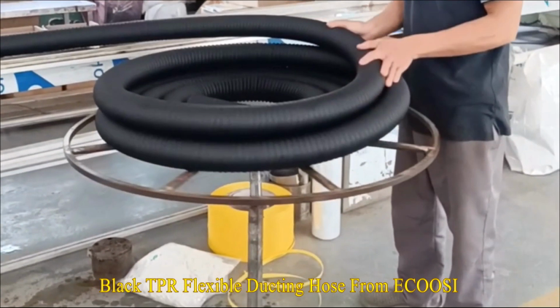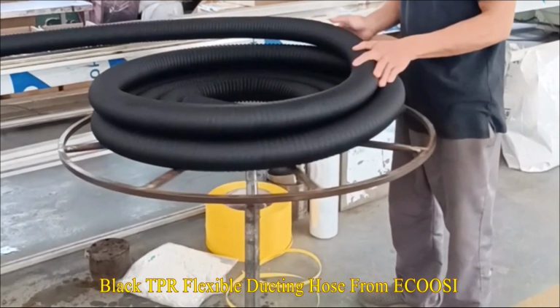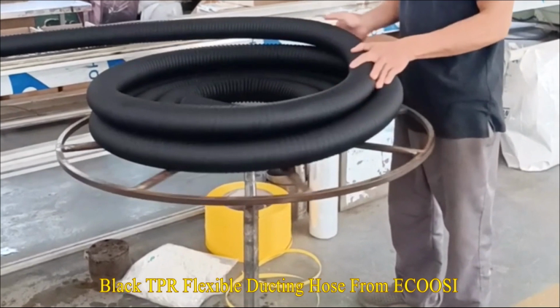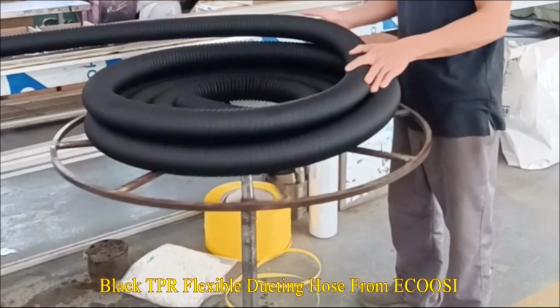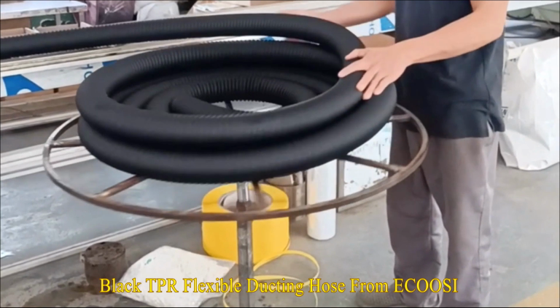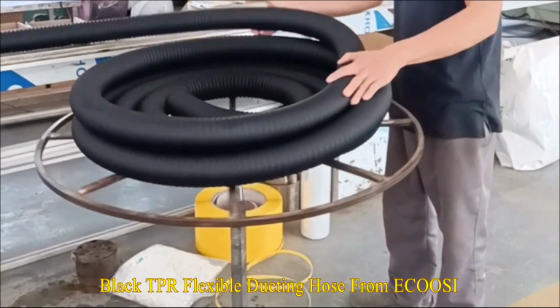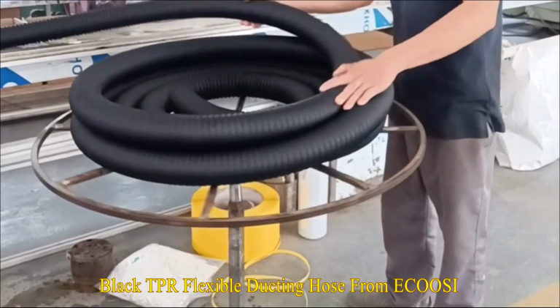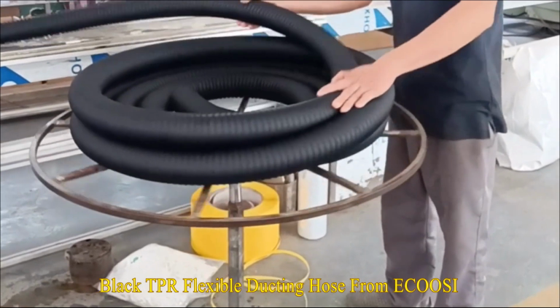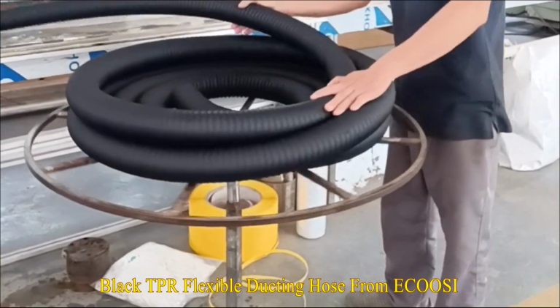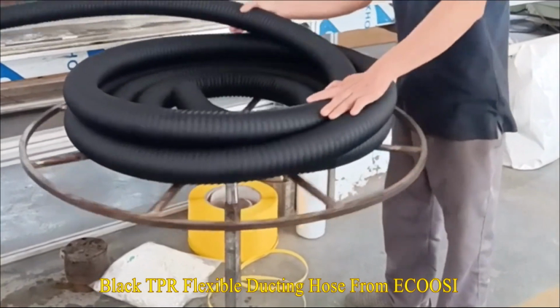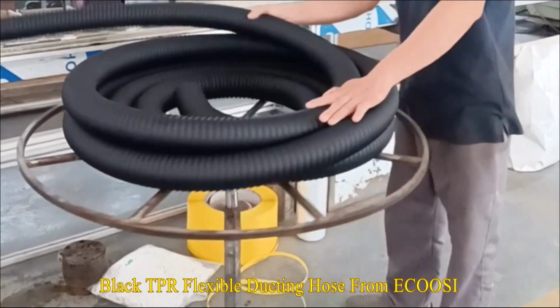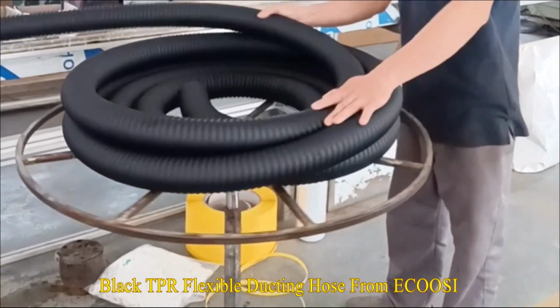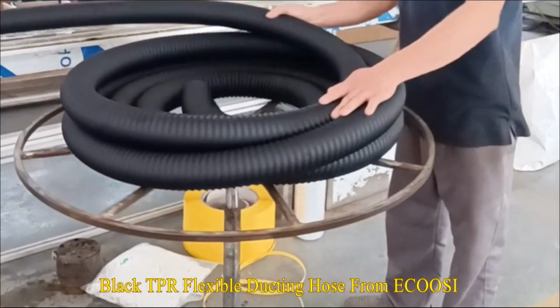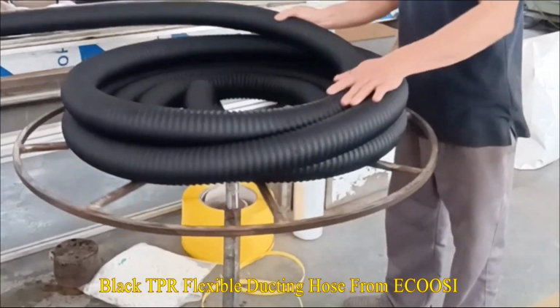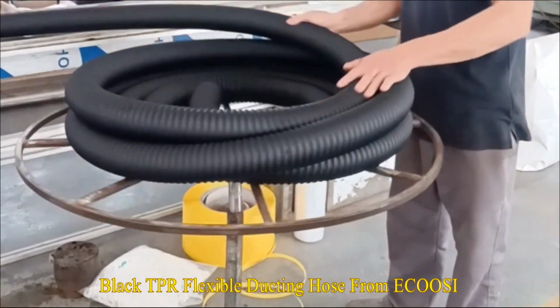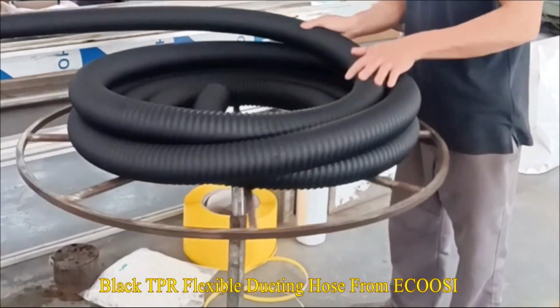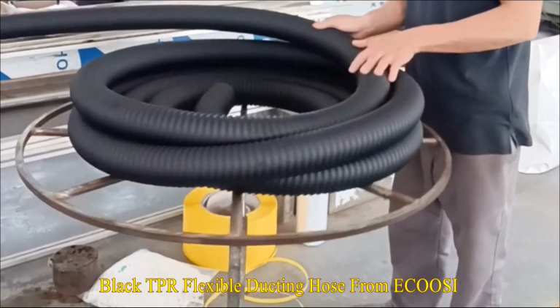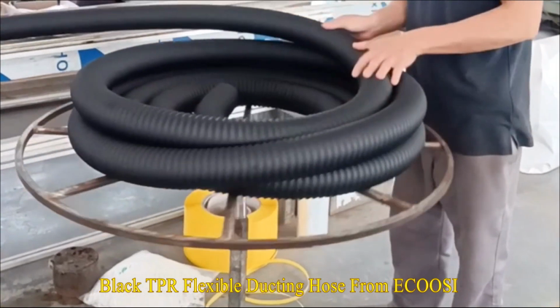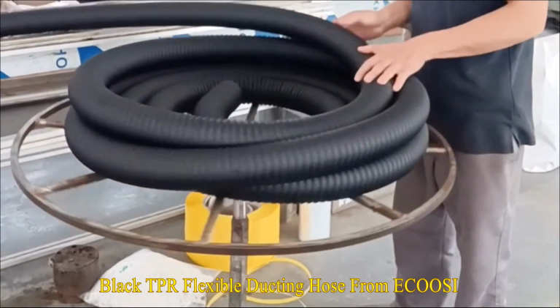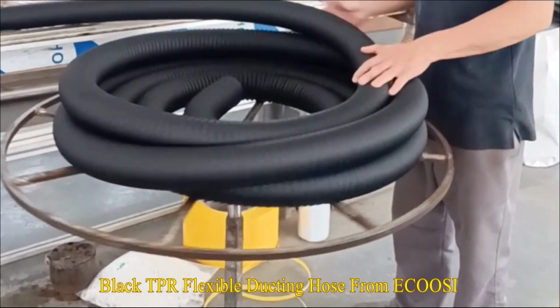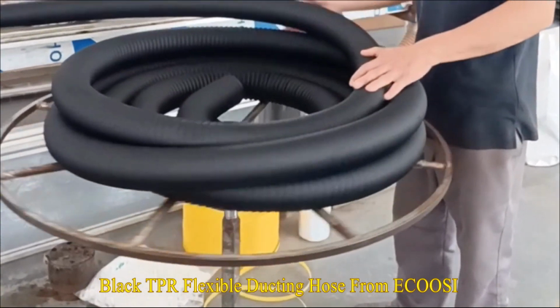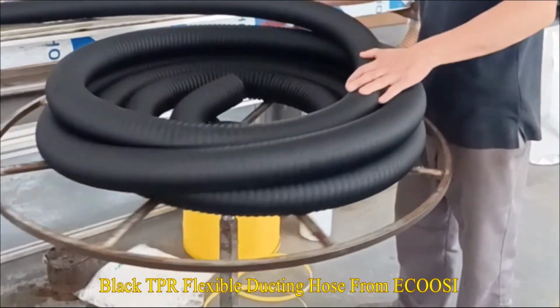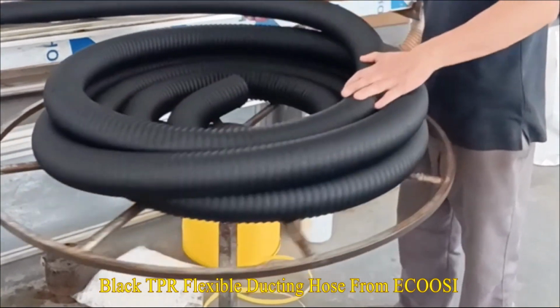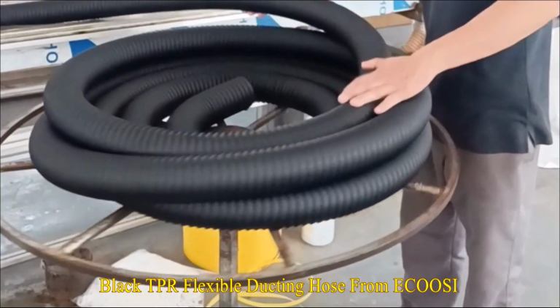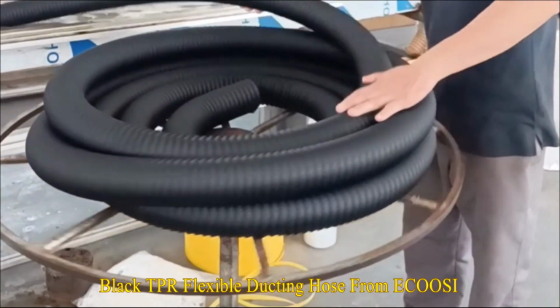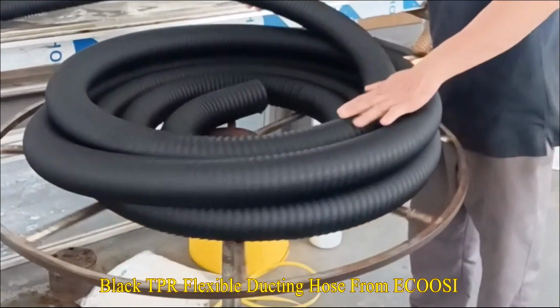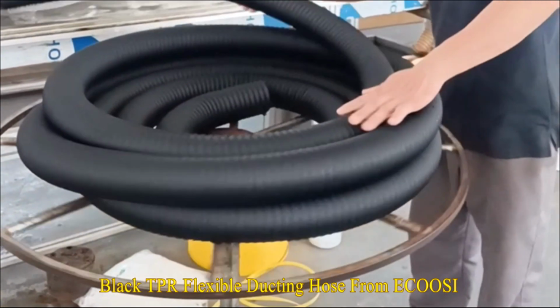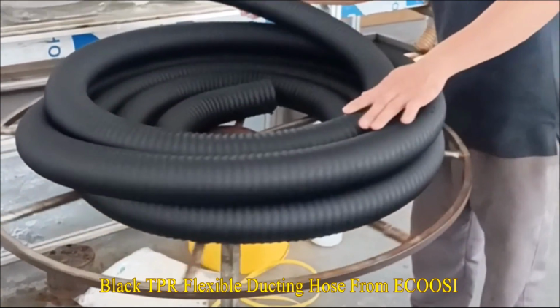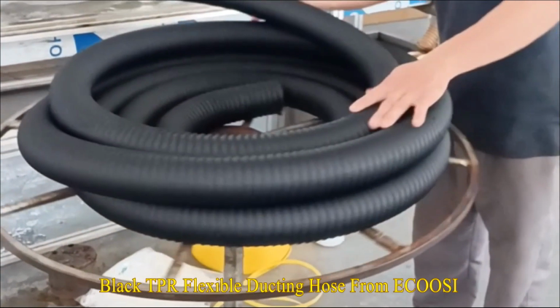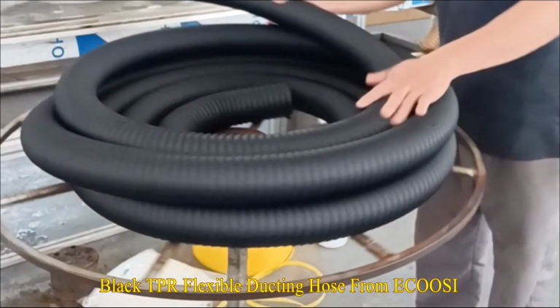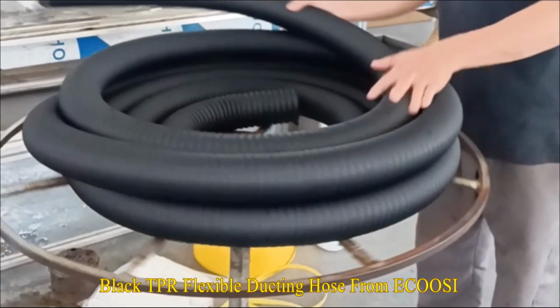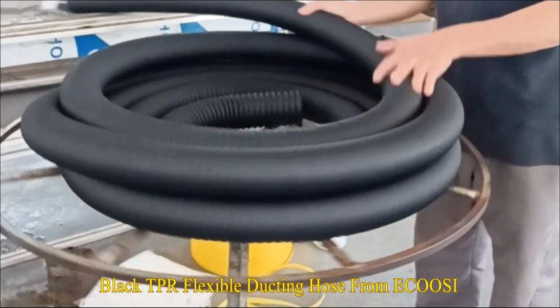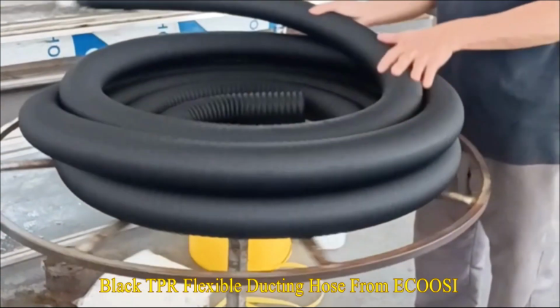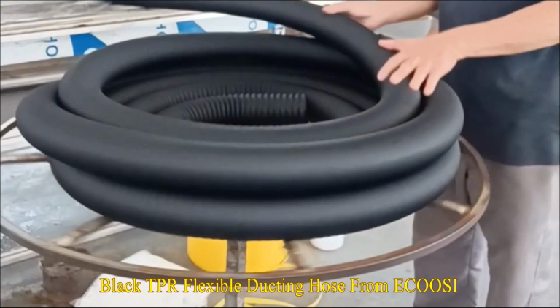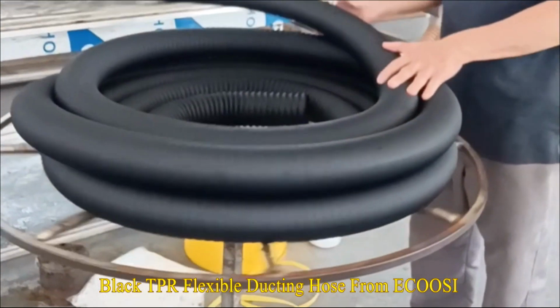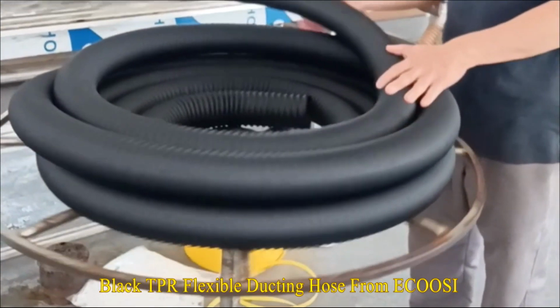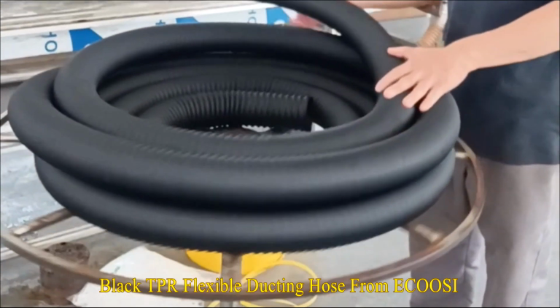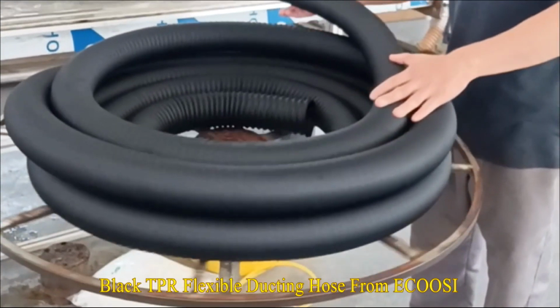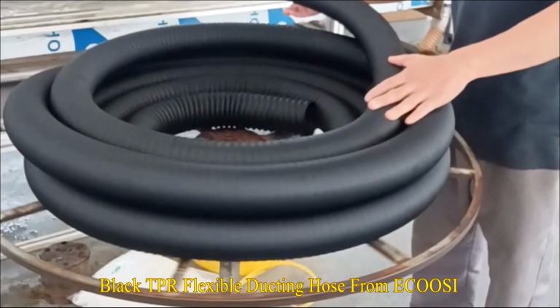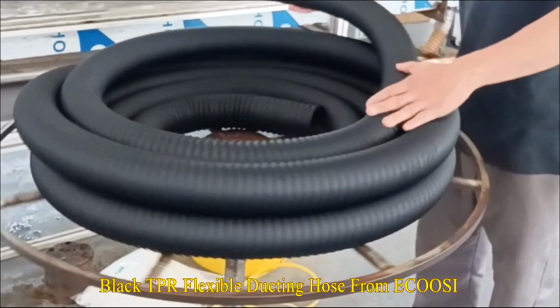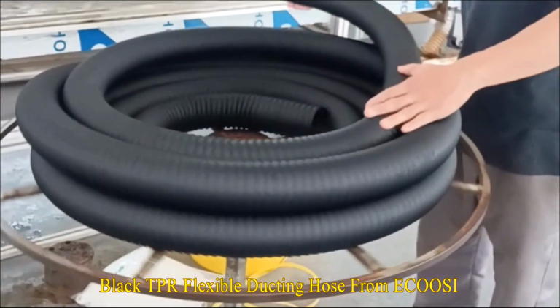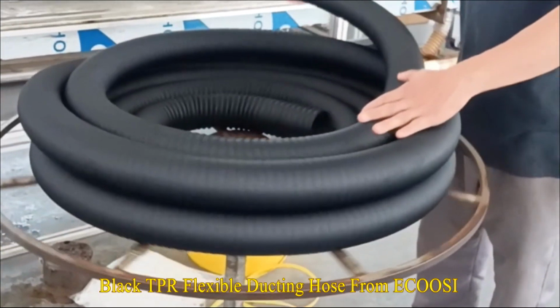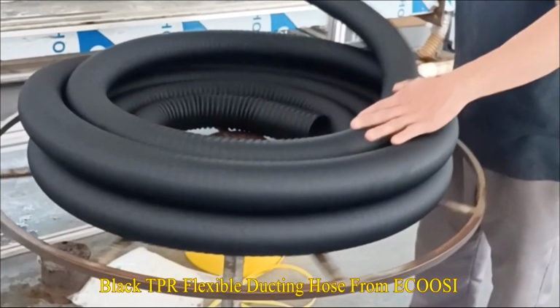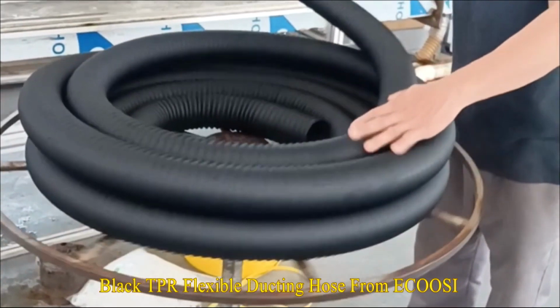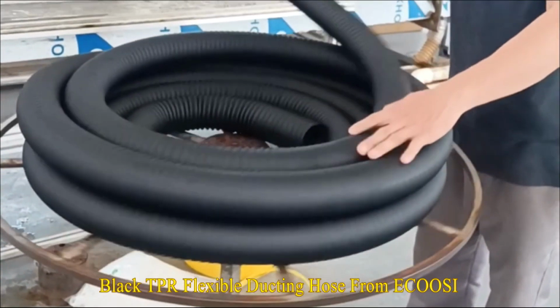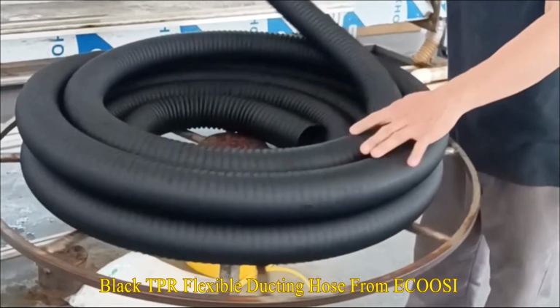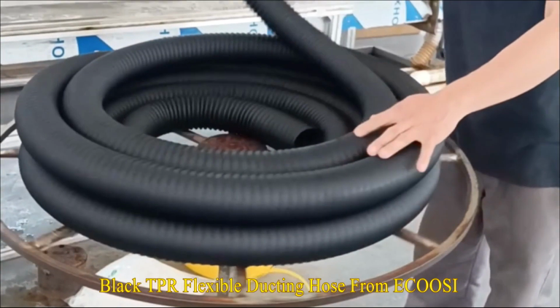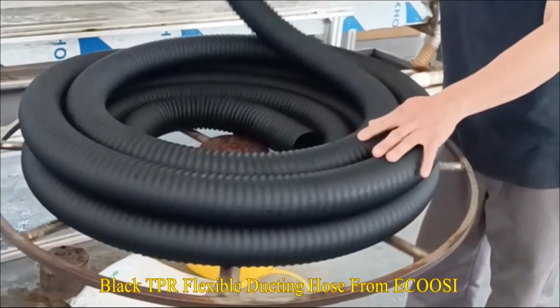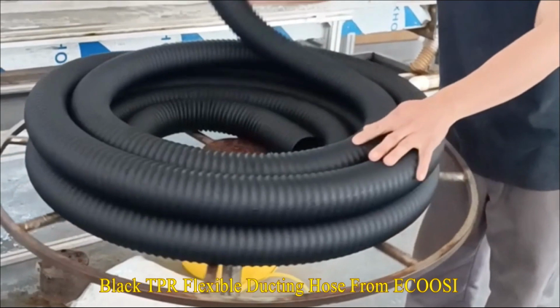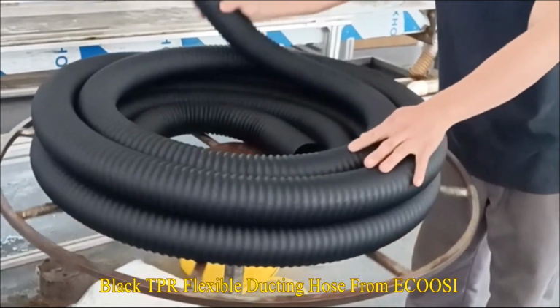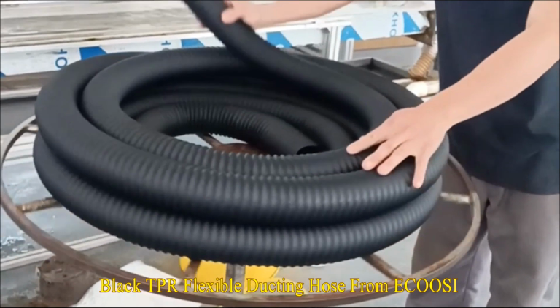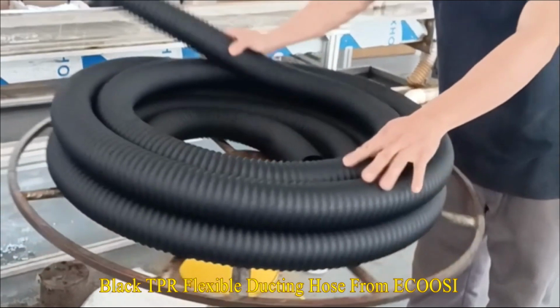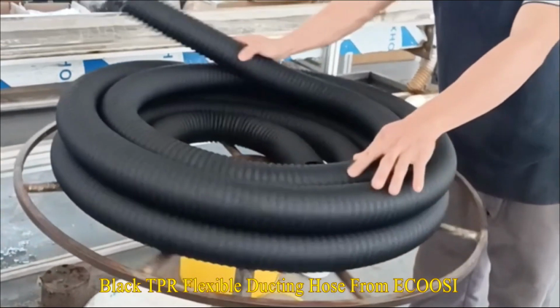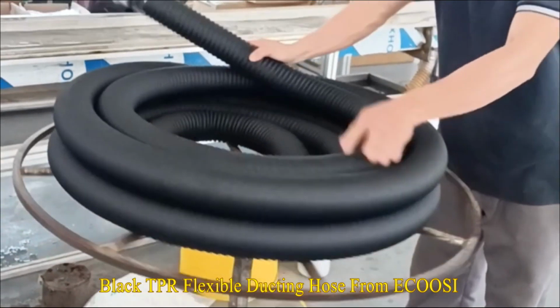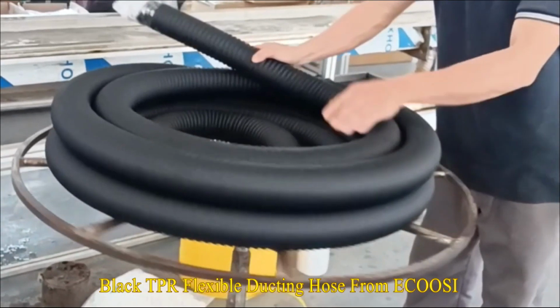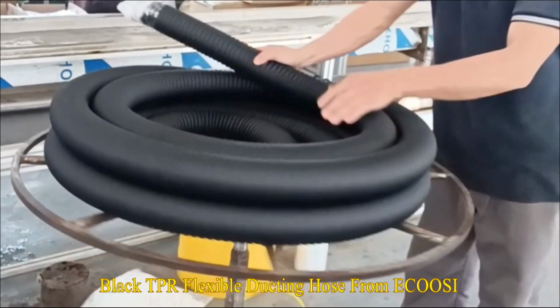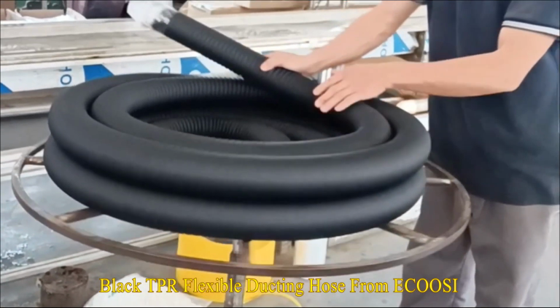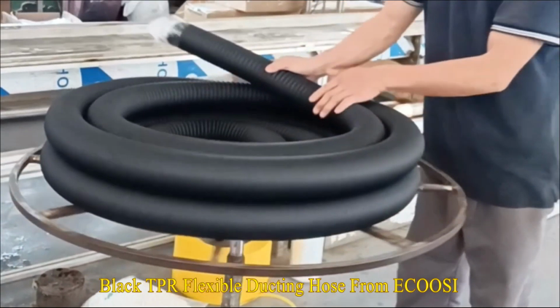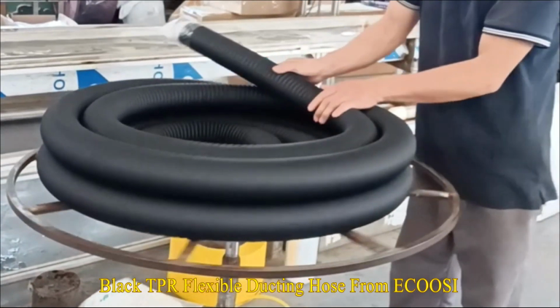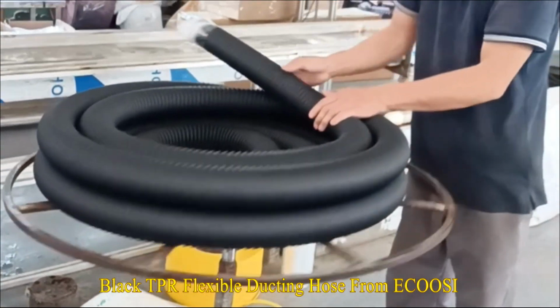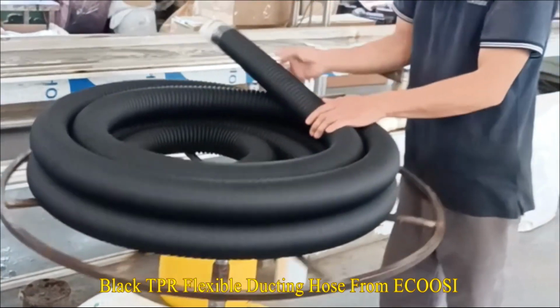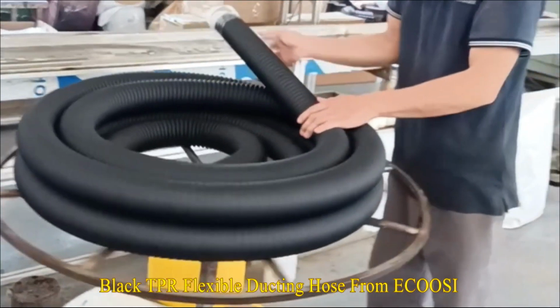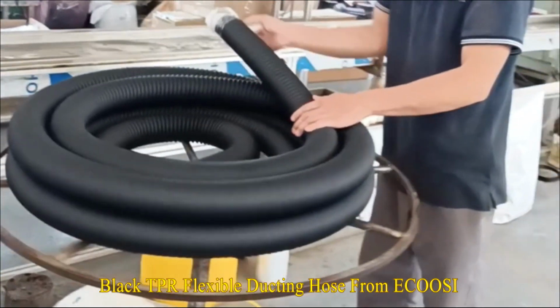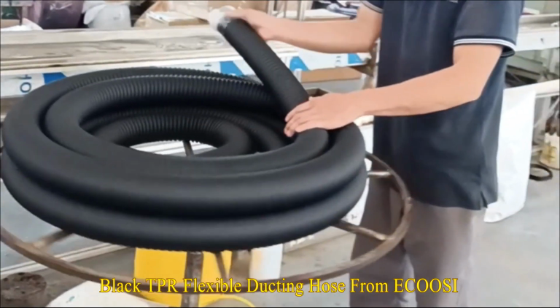Our Flex Thermoplastic Rubber Duct Hose is made from thermoplastic rubber reinforced with a spring steel wire helix.